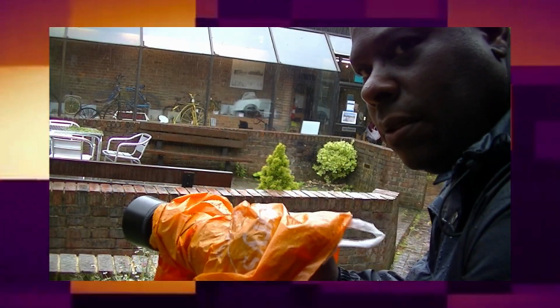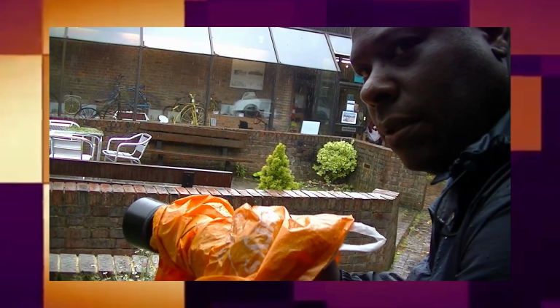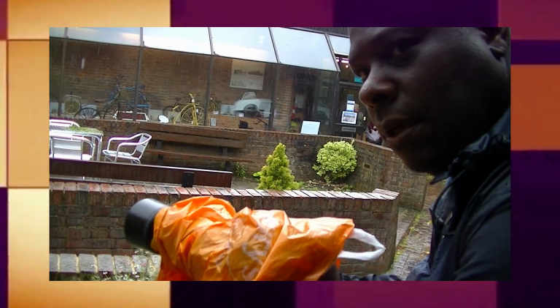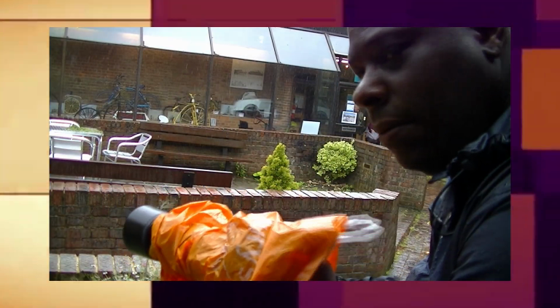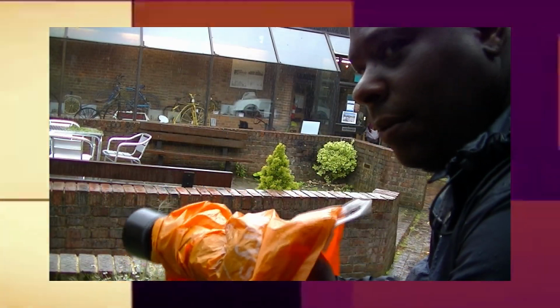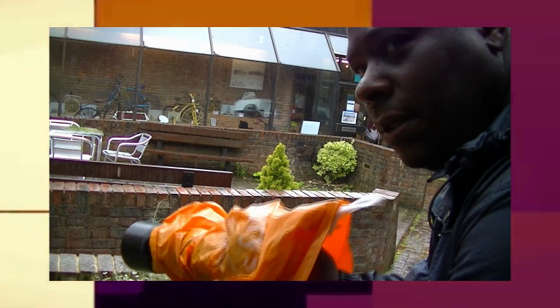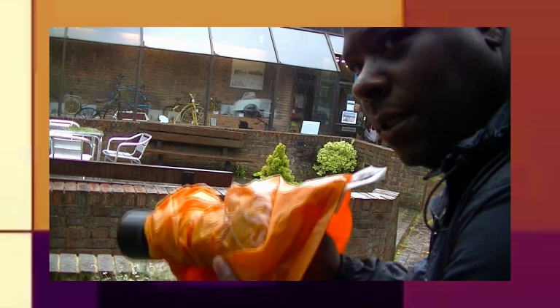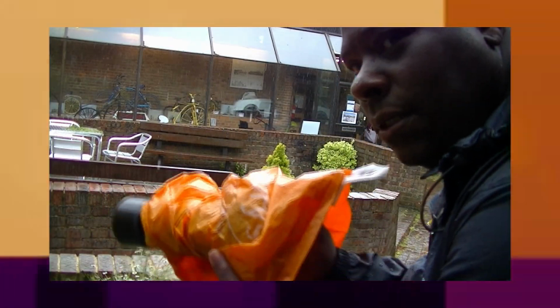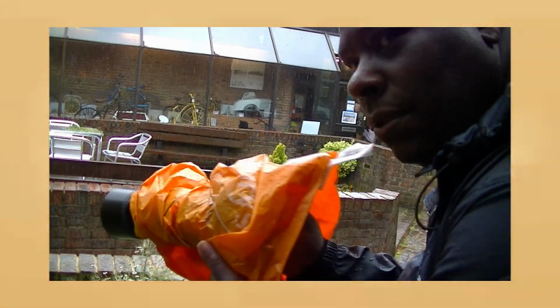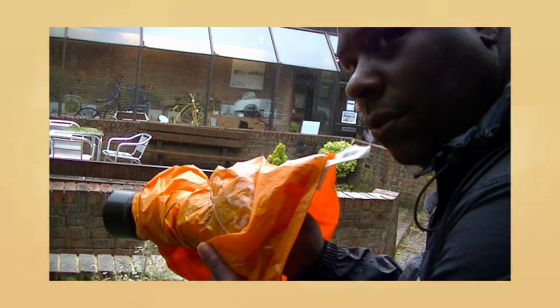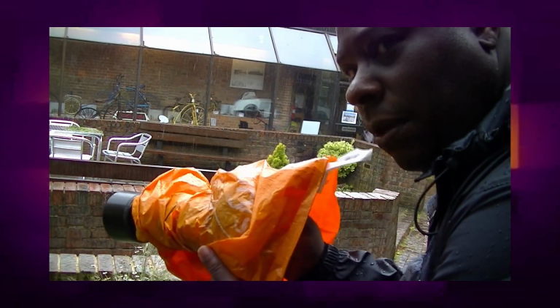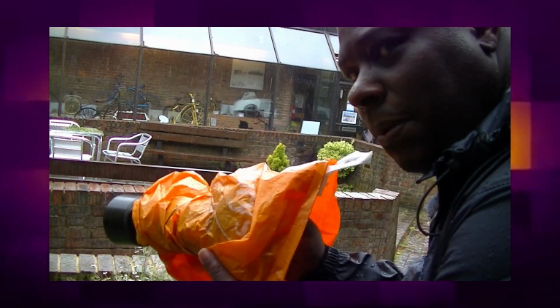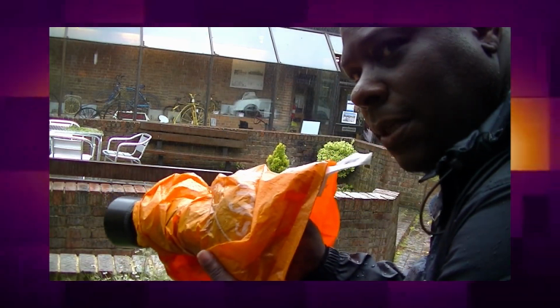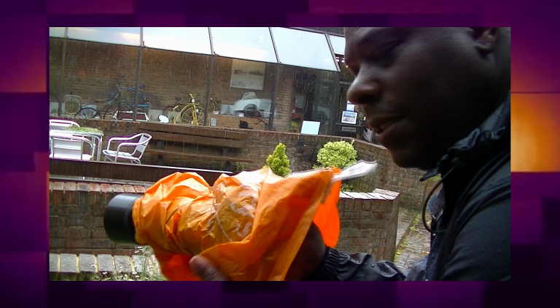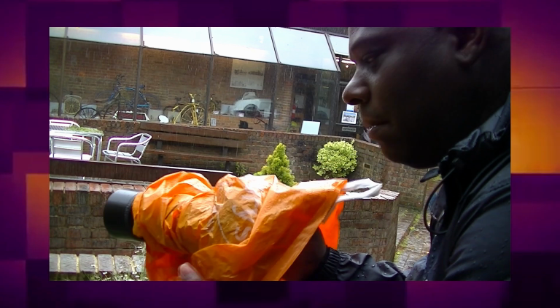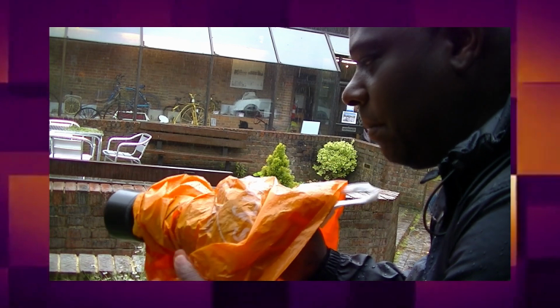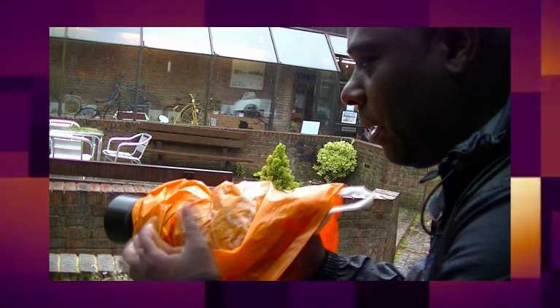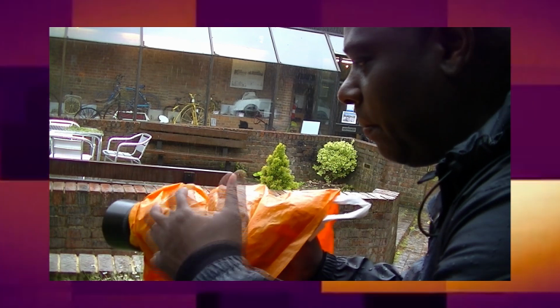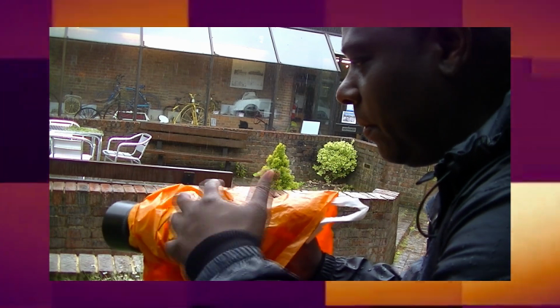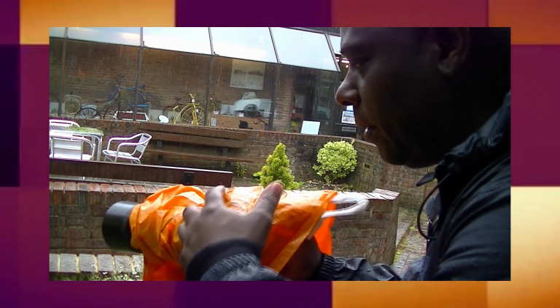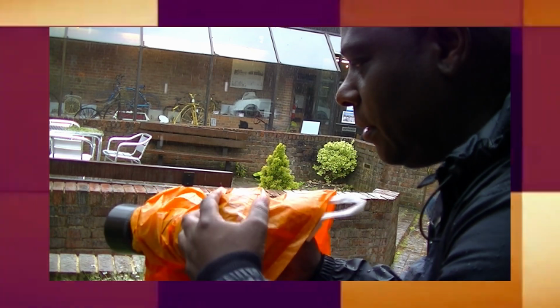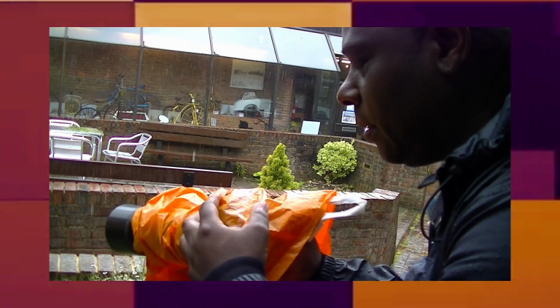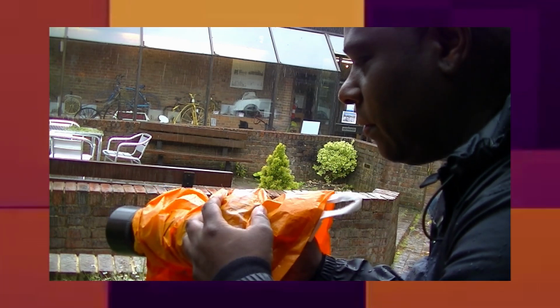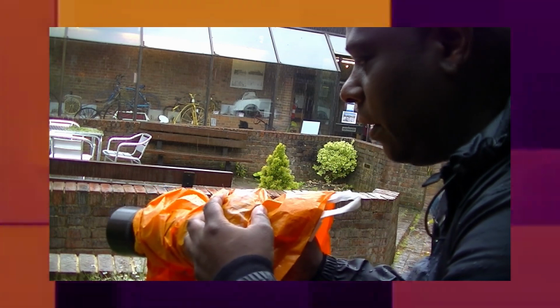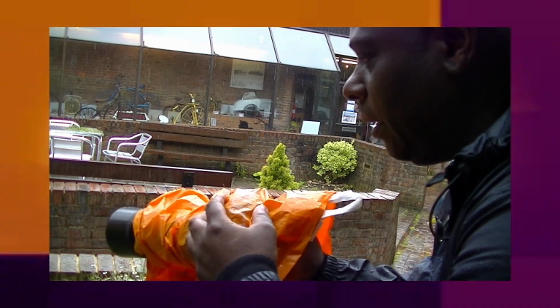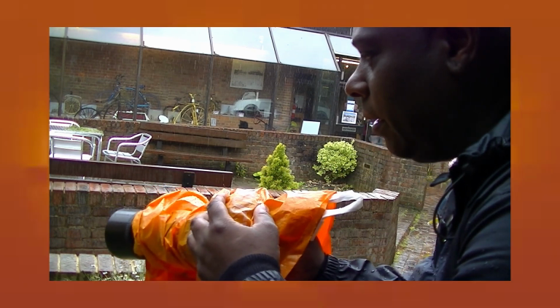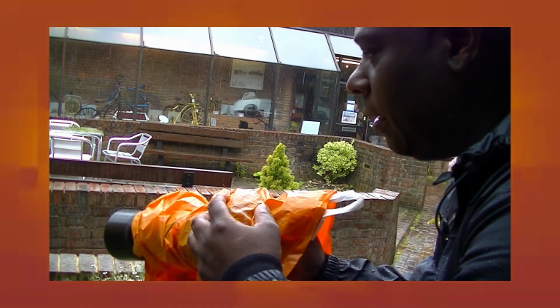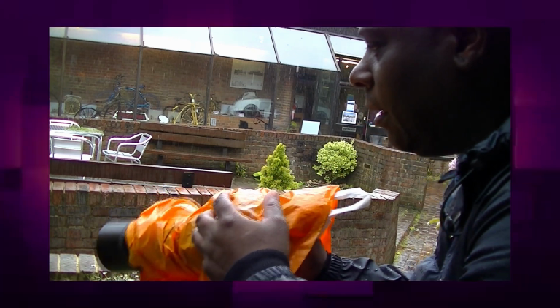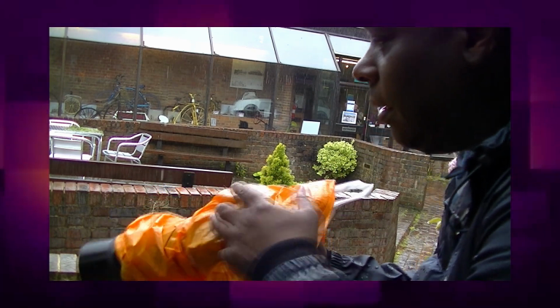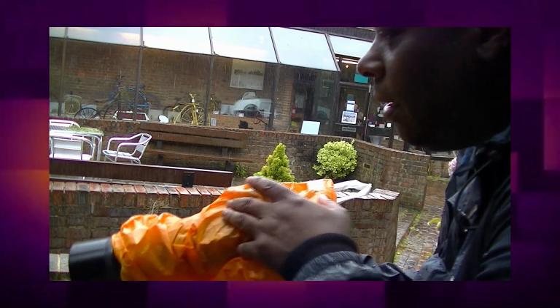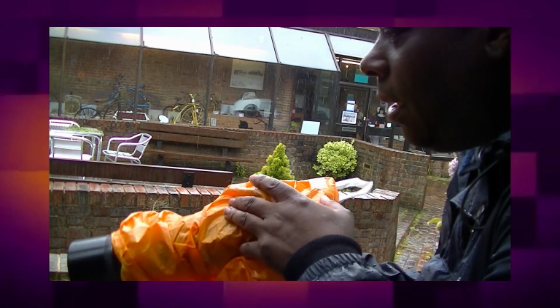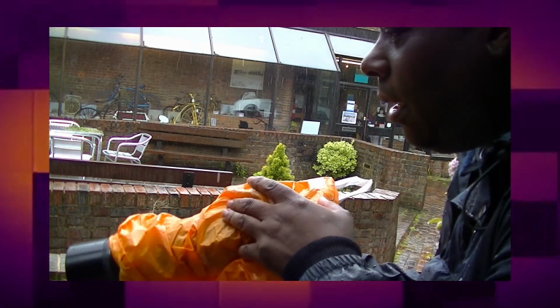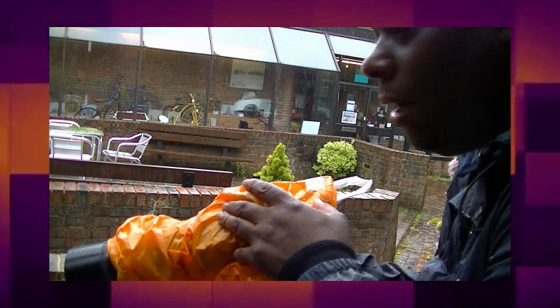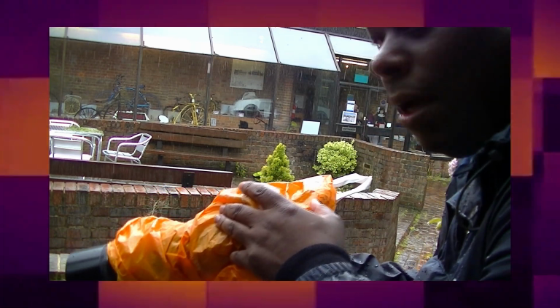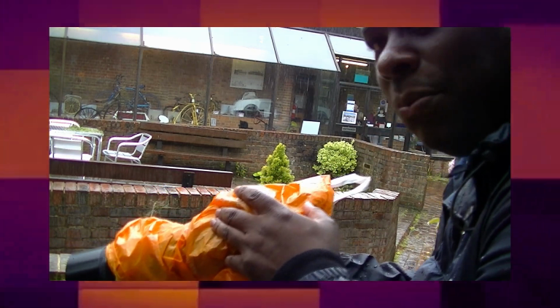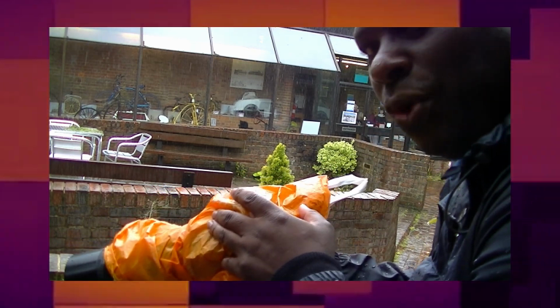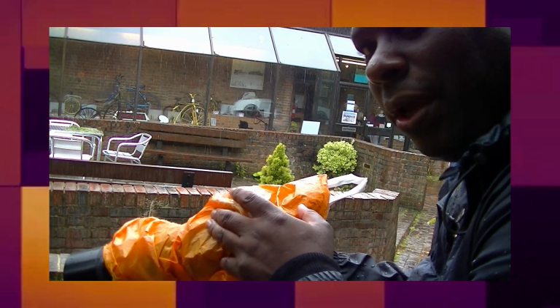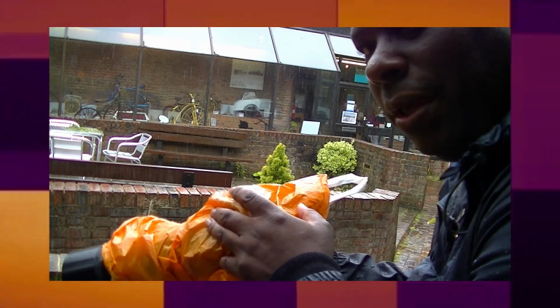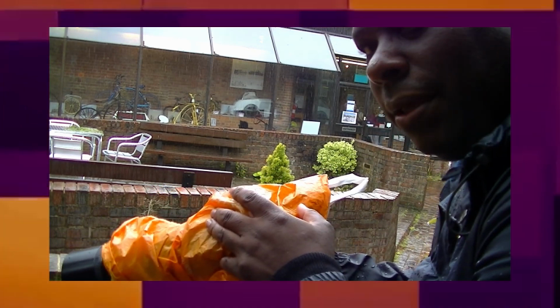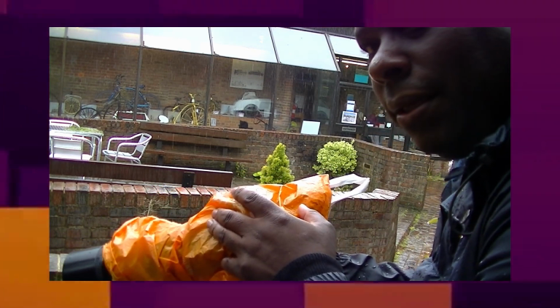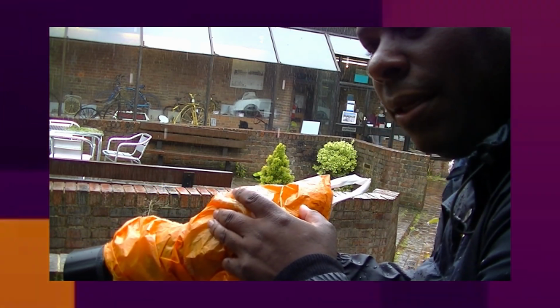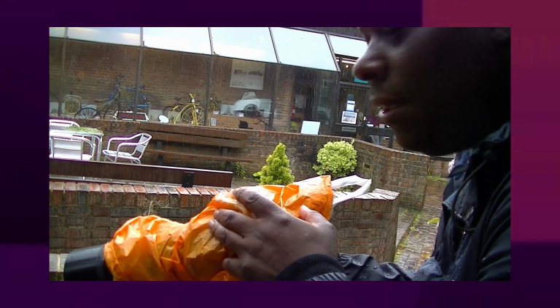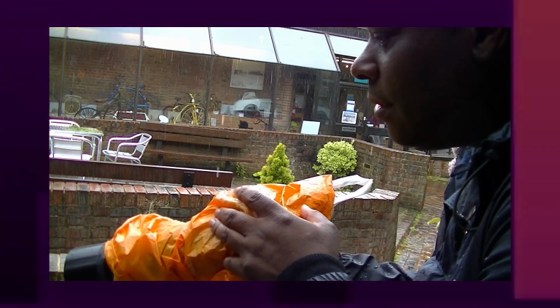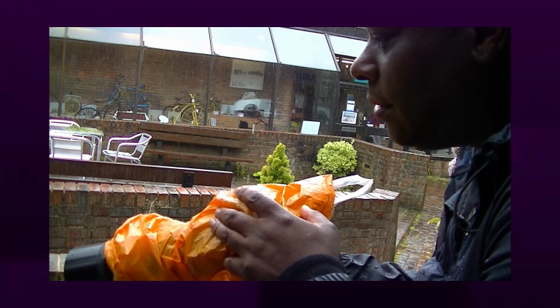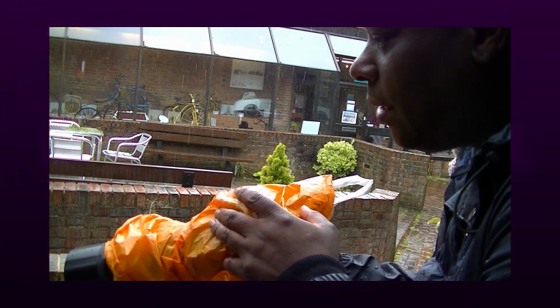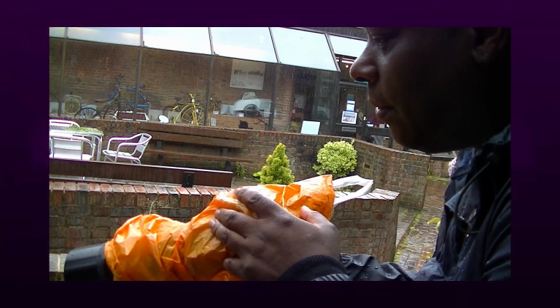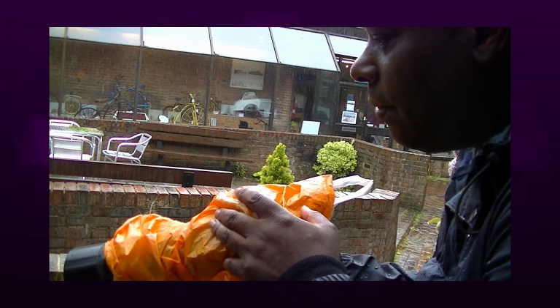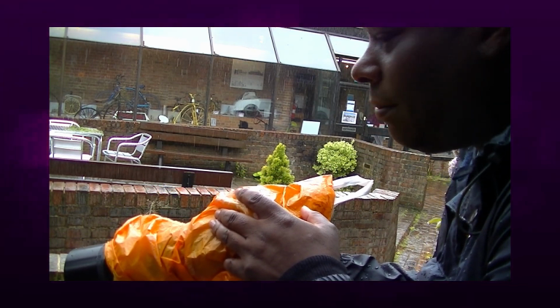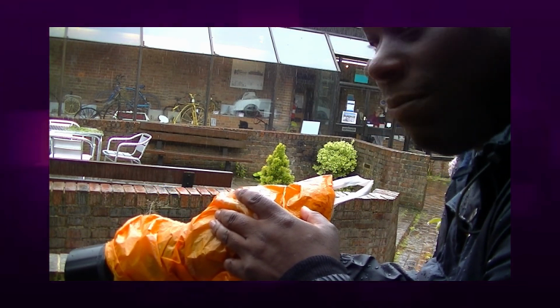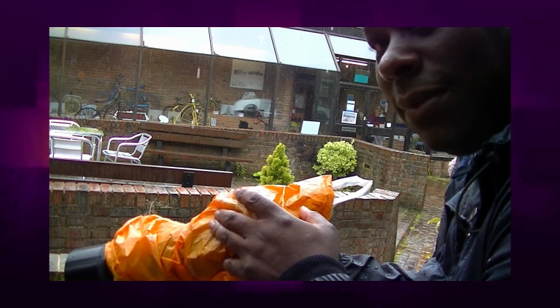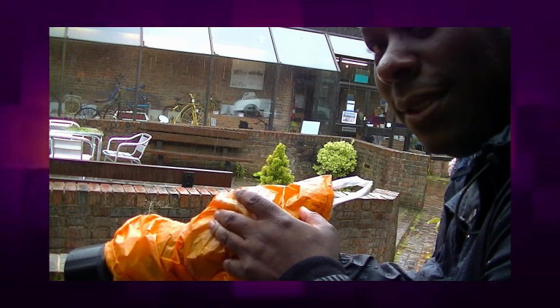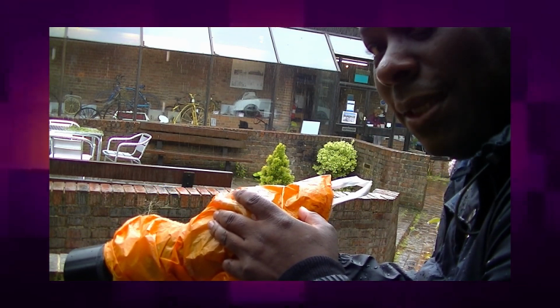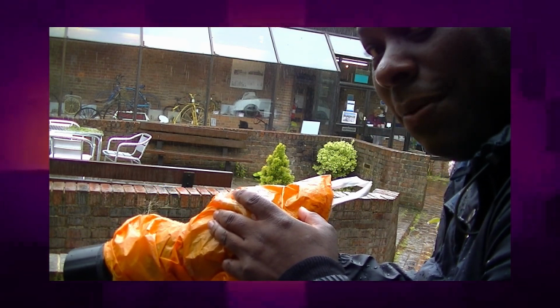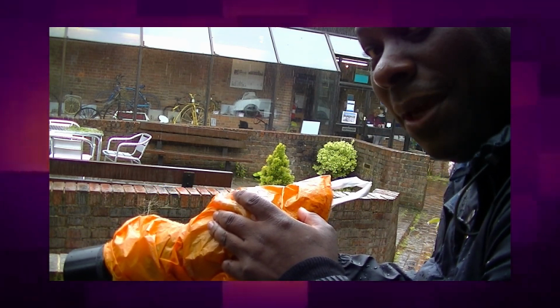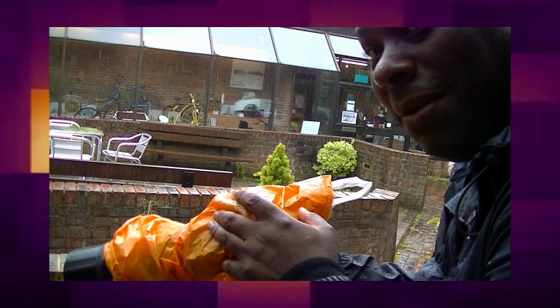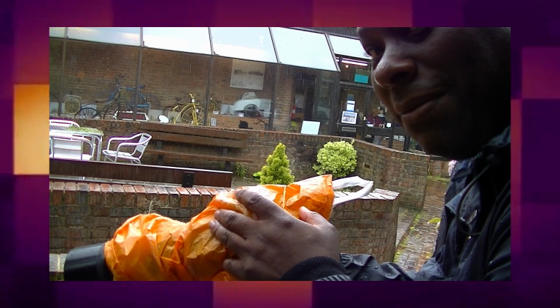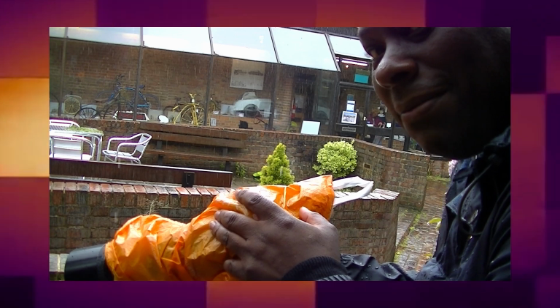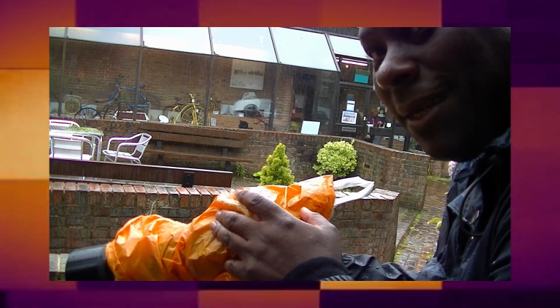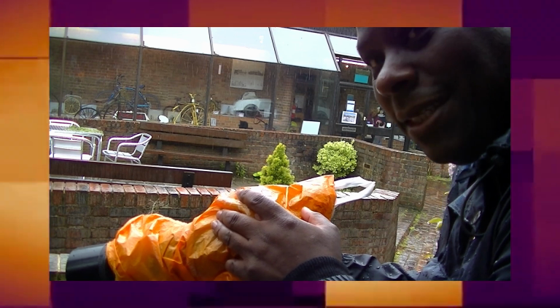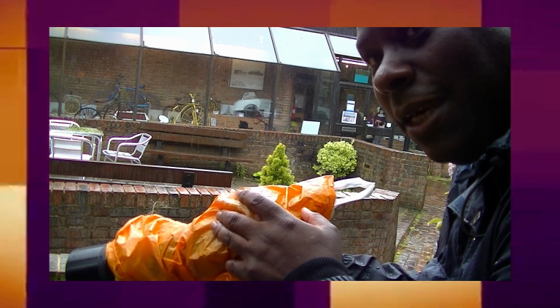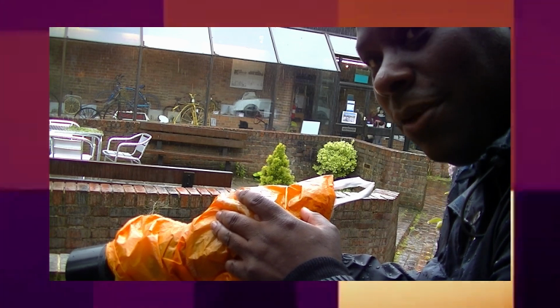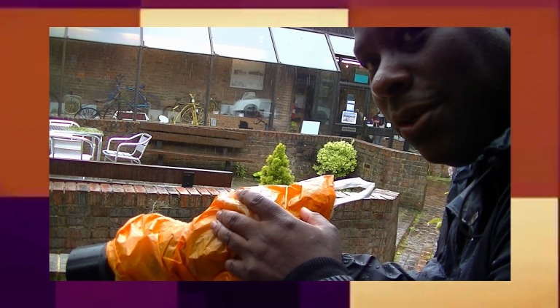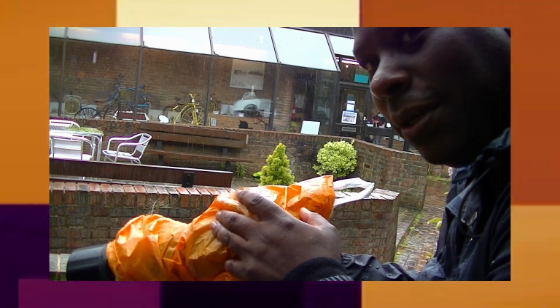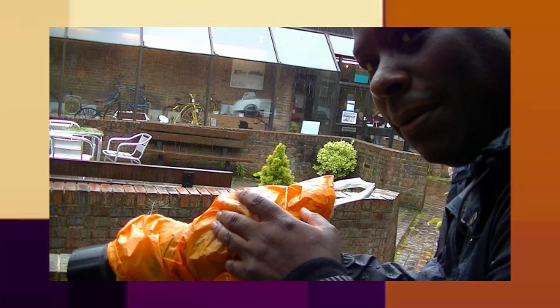So this has done the job — it's kept my camera nice and dry. I'm dry! So there we go, that's how you do it.